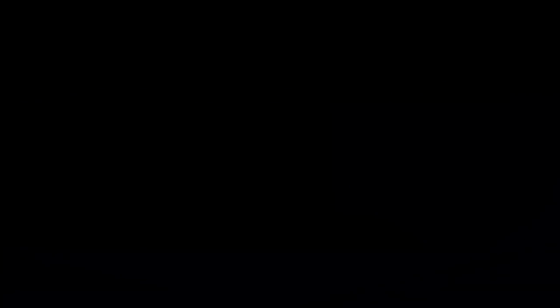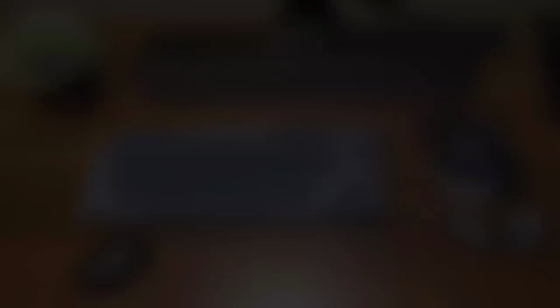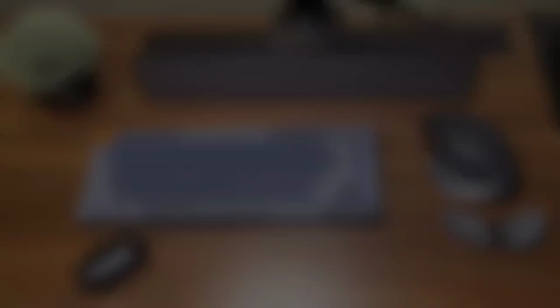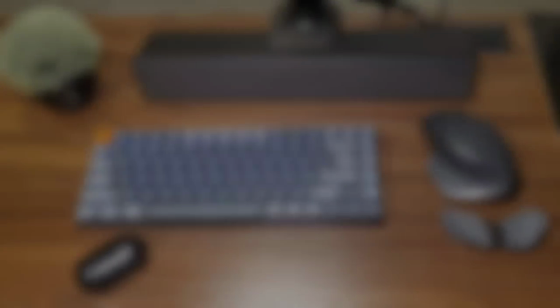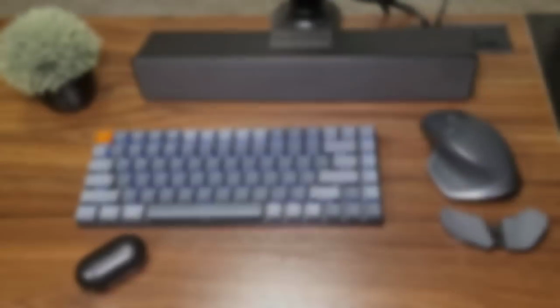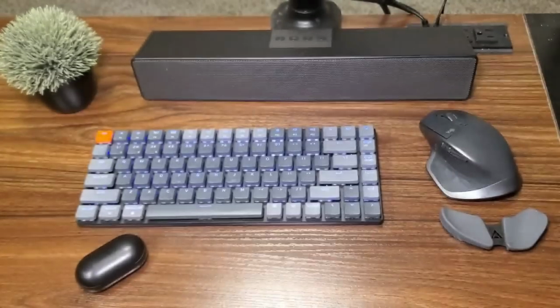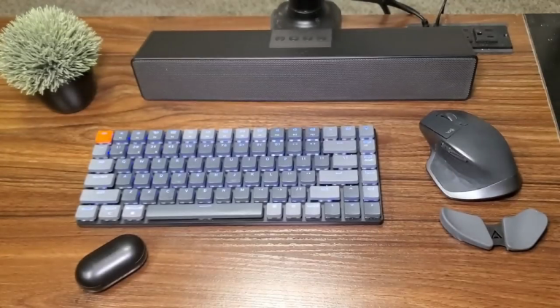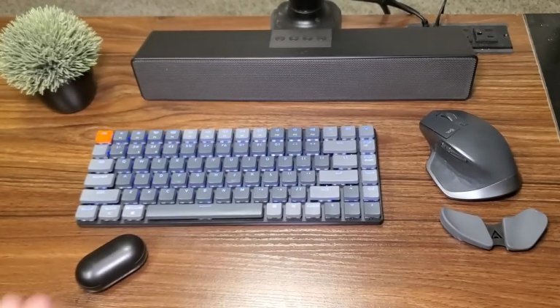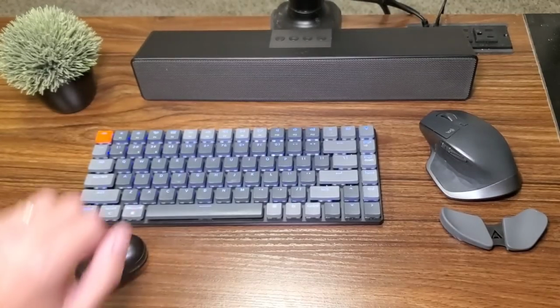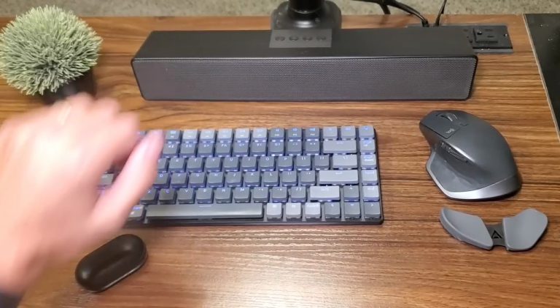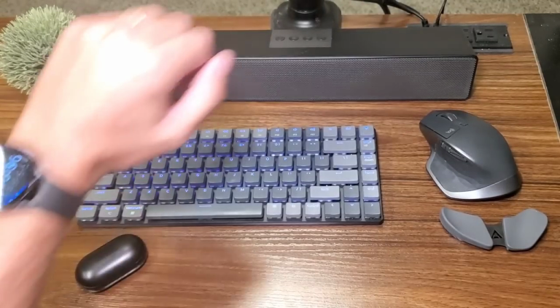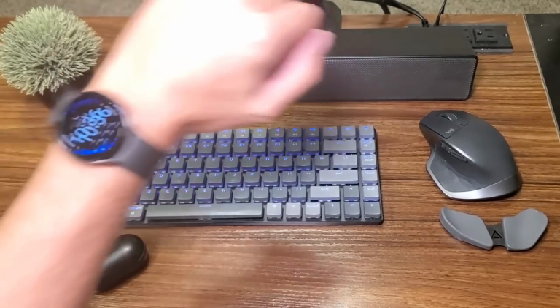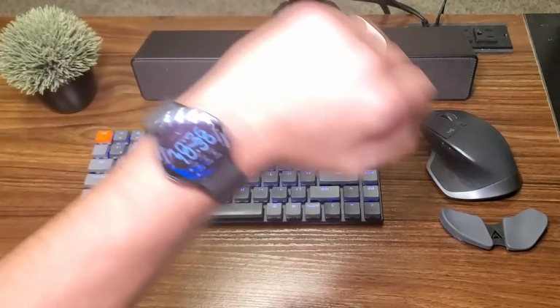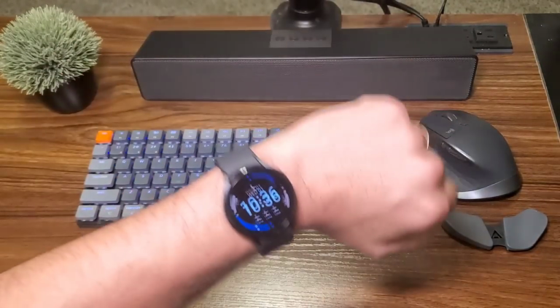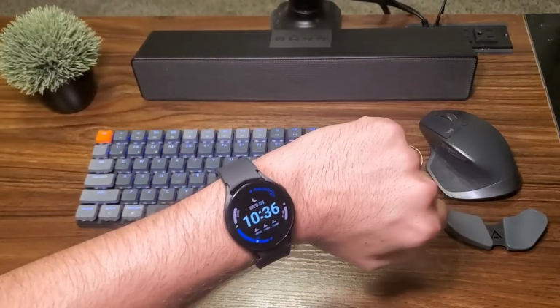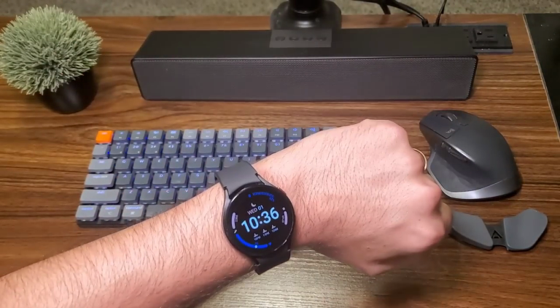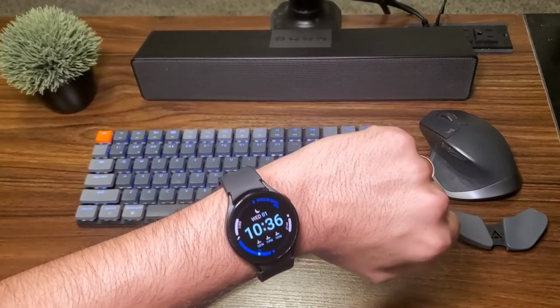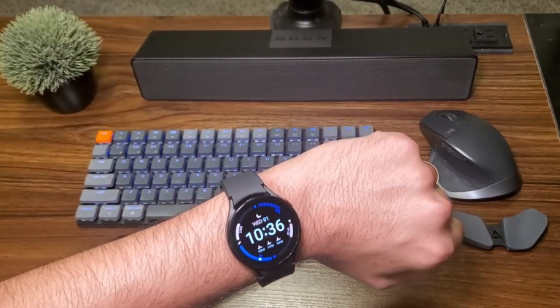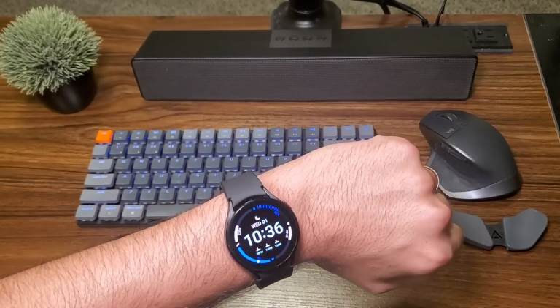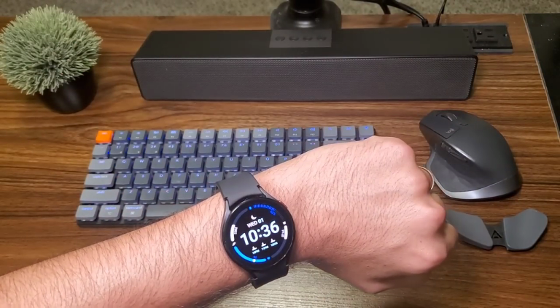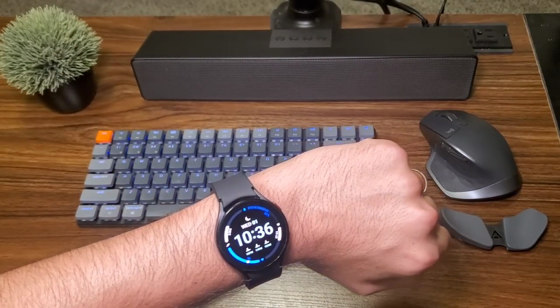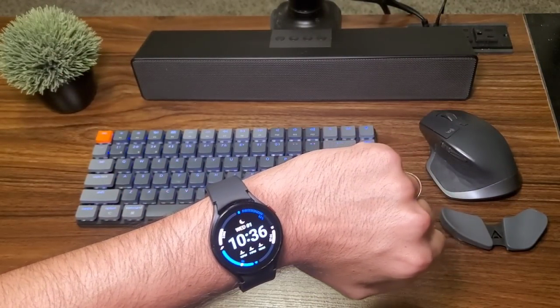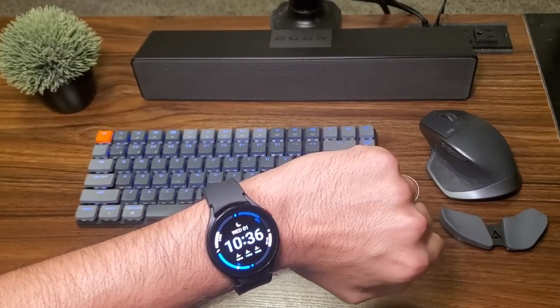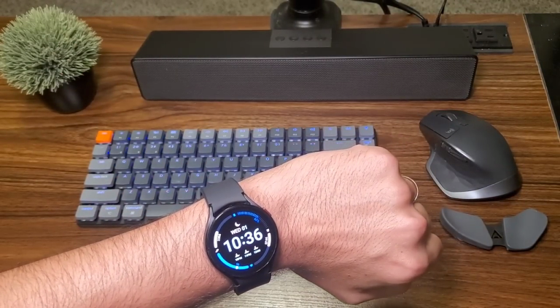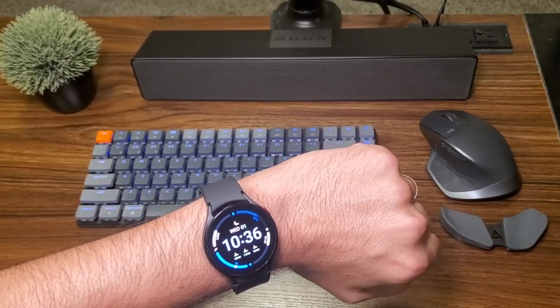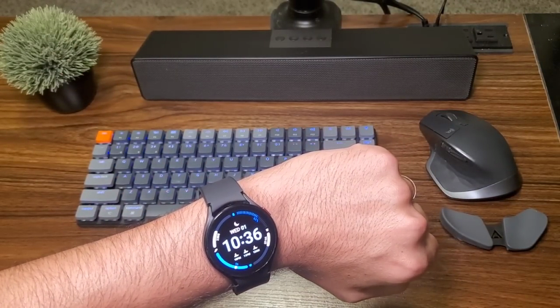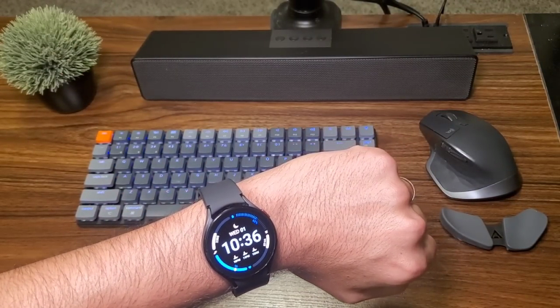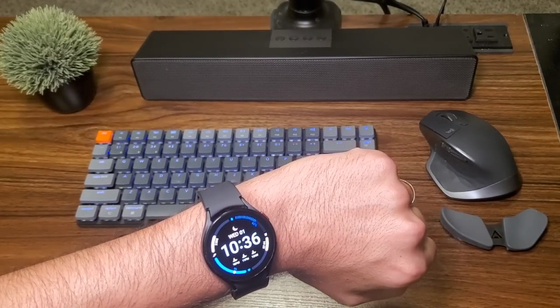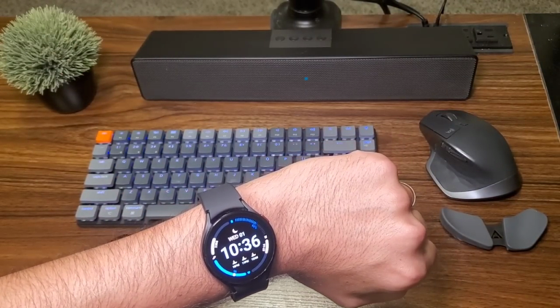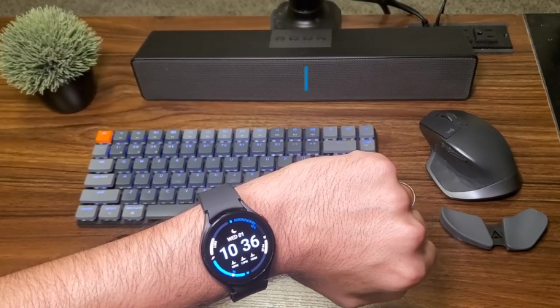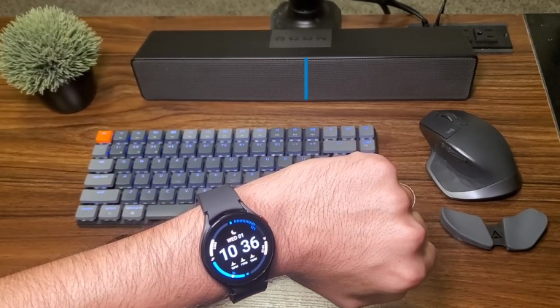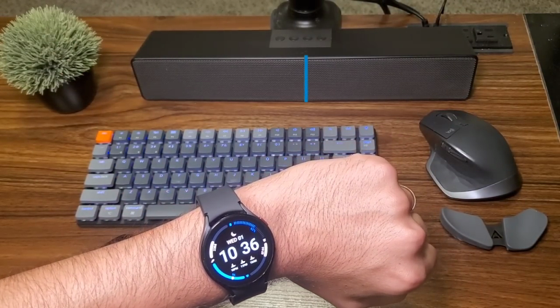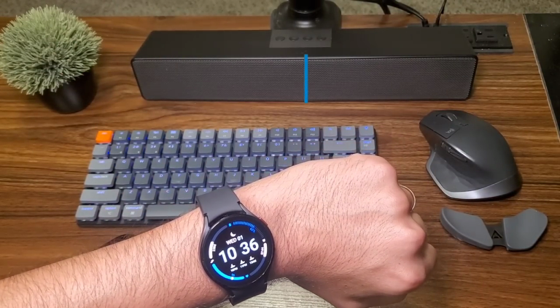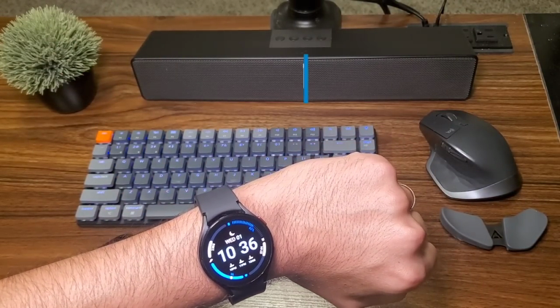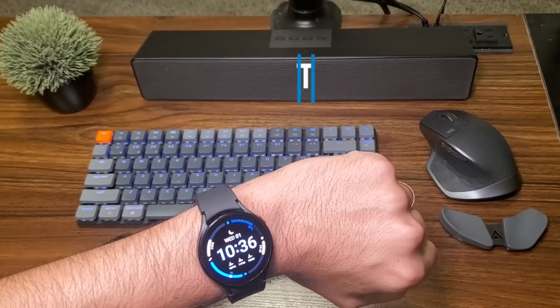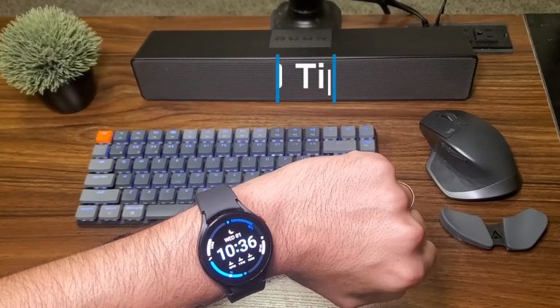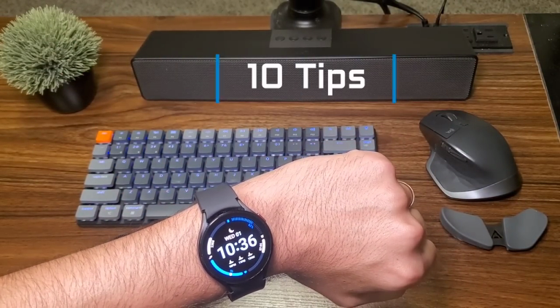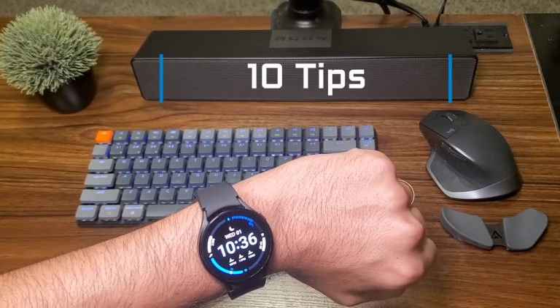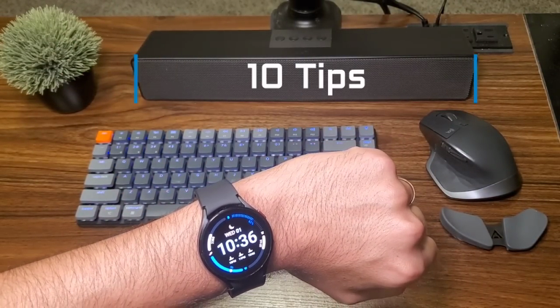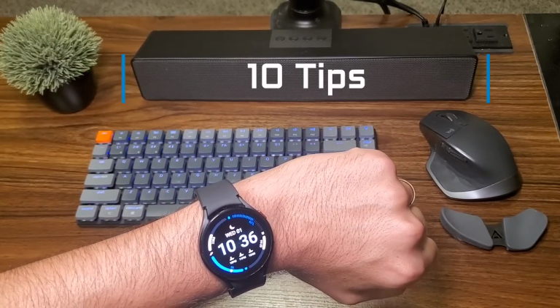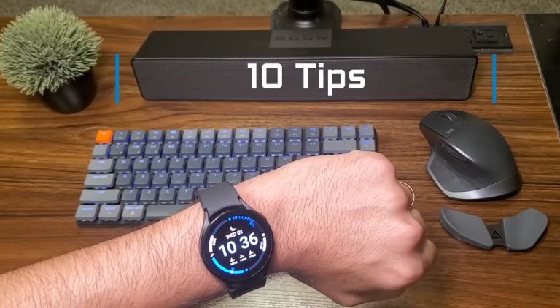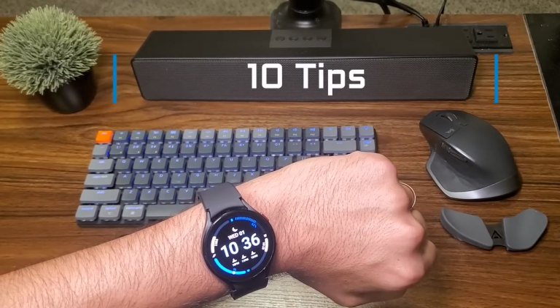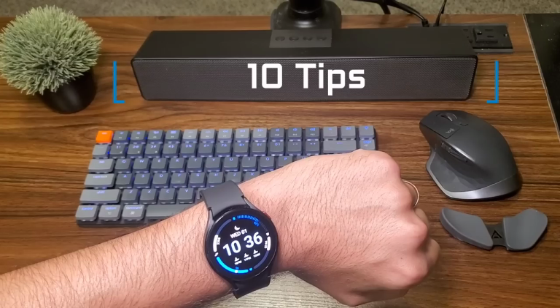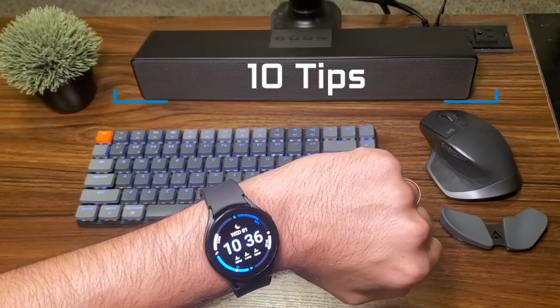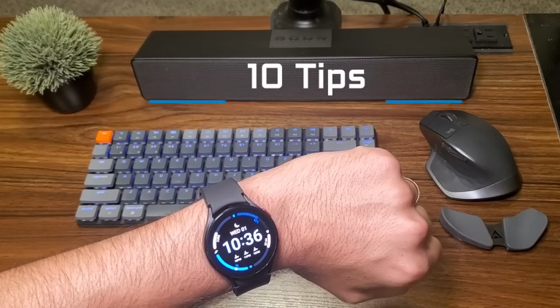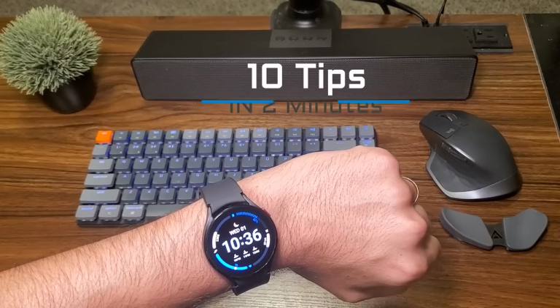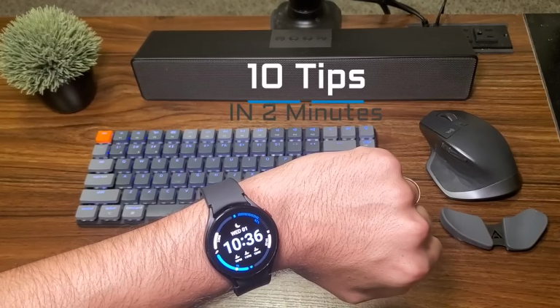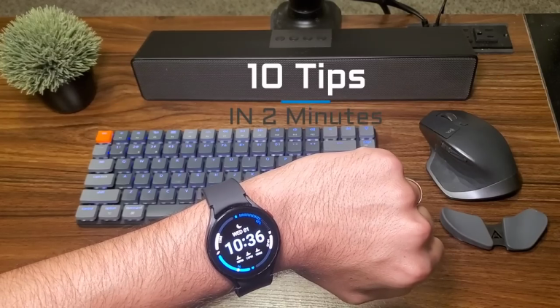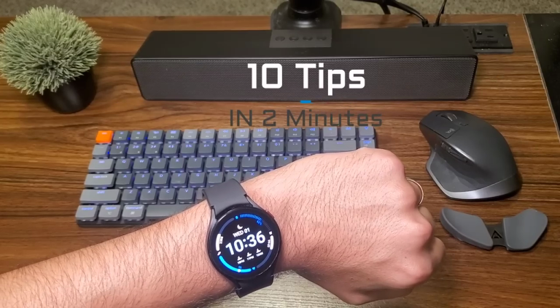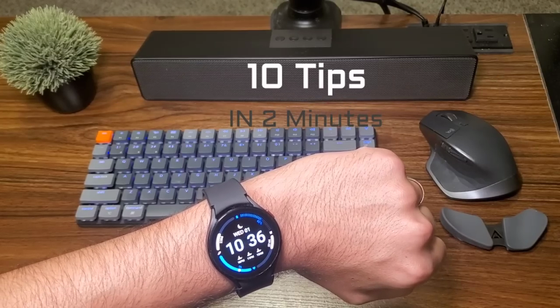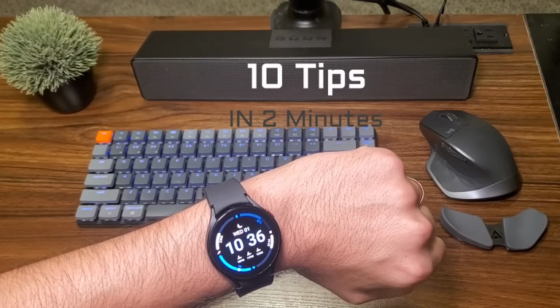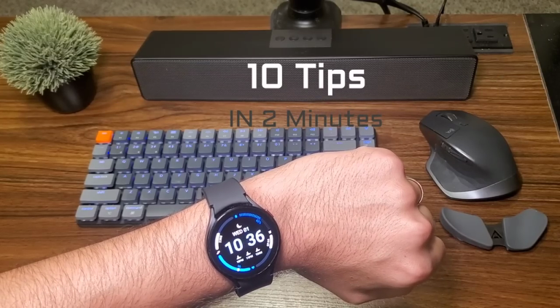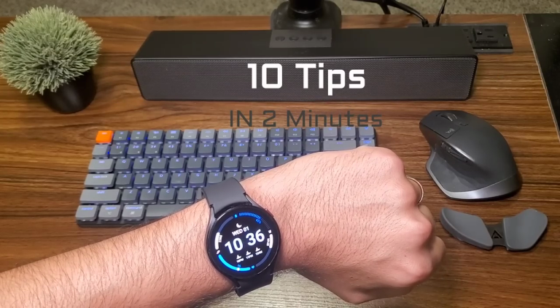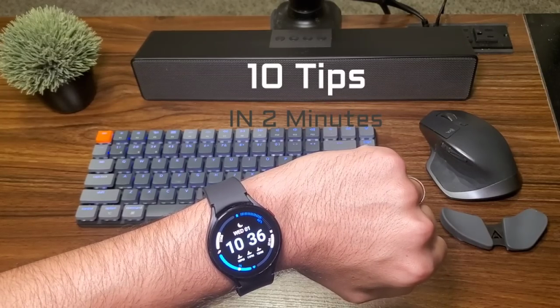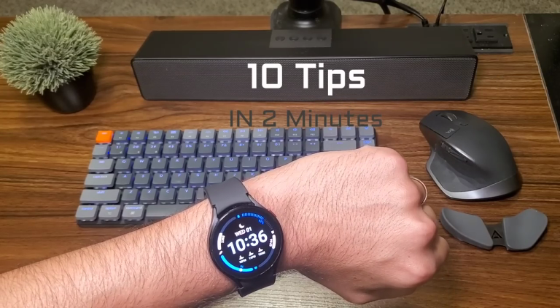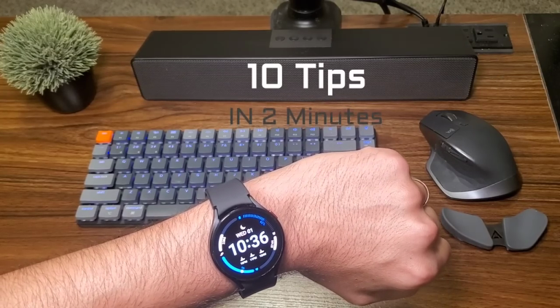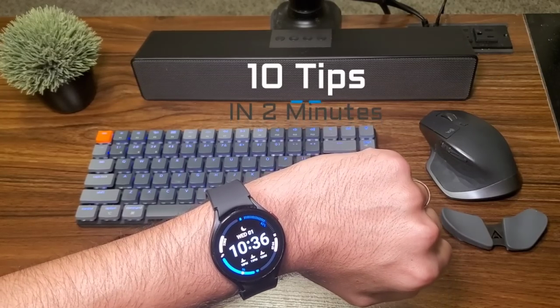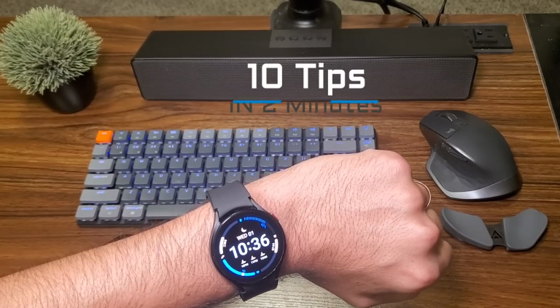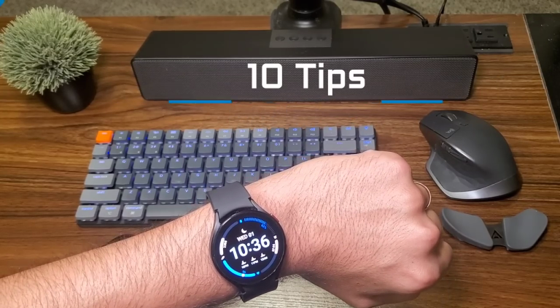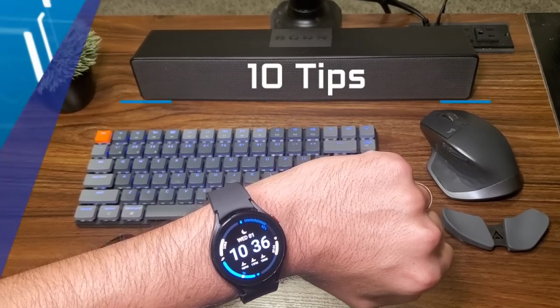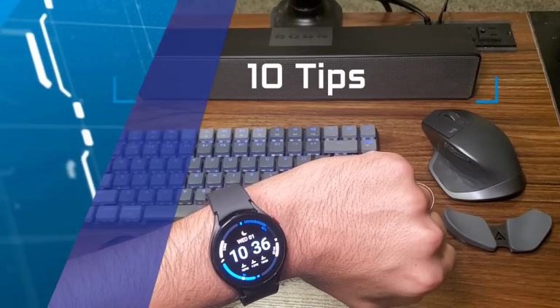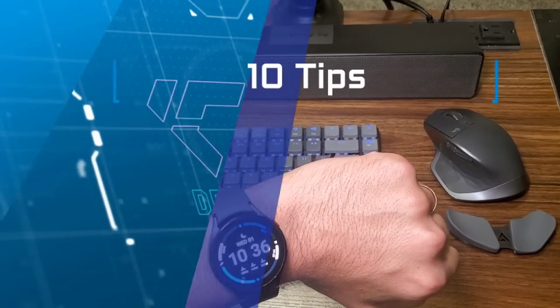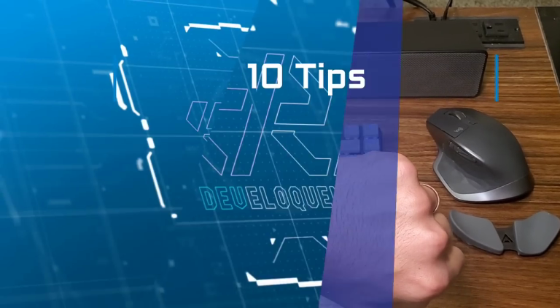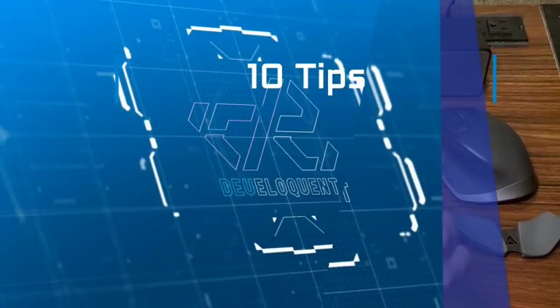Hey guys, welcome back to the channel. Let's check out 10 tips in two minutes about the Galaxy Watch 4.